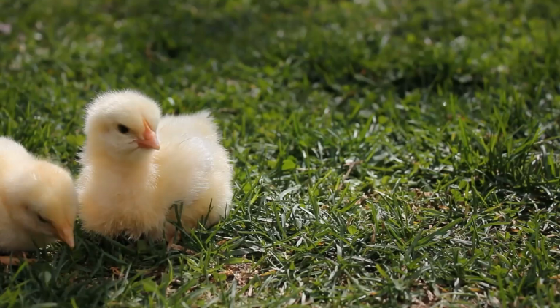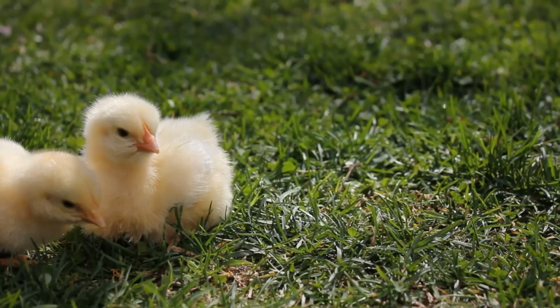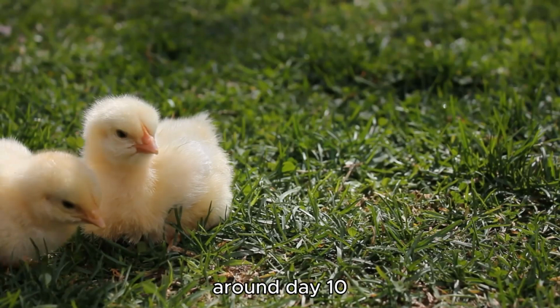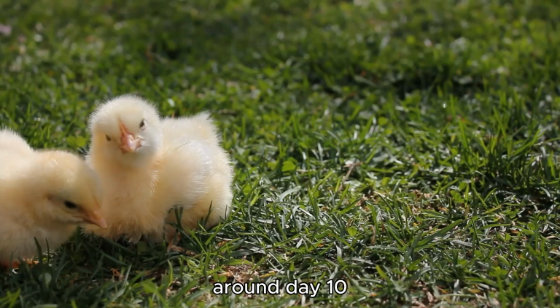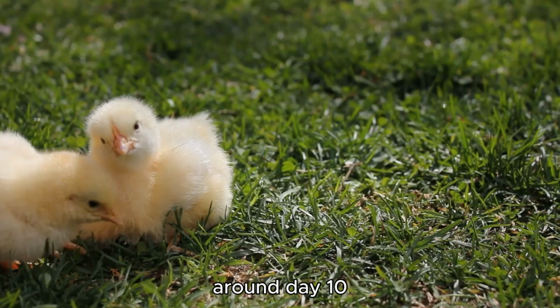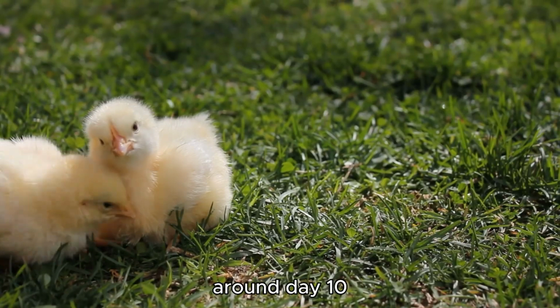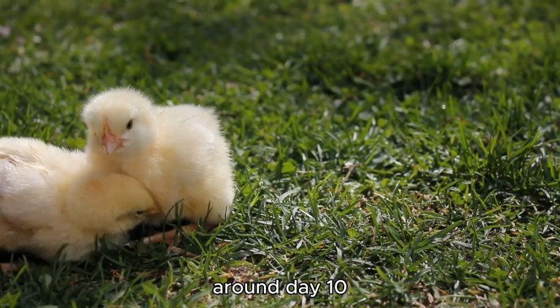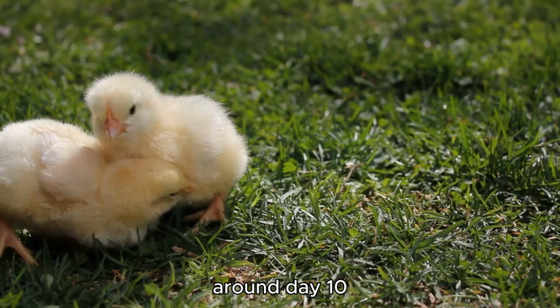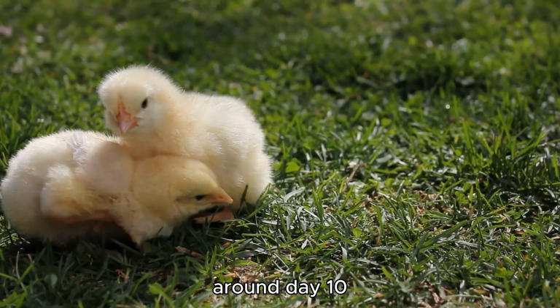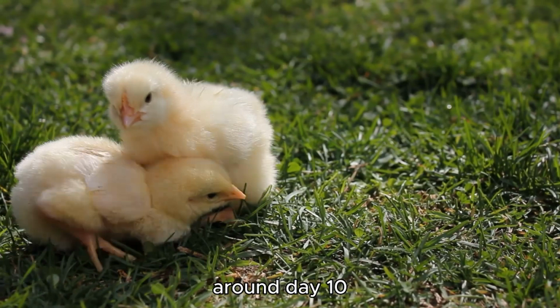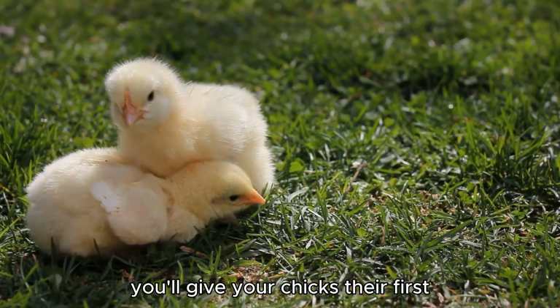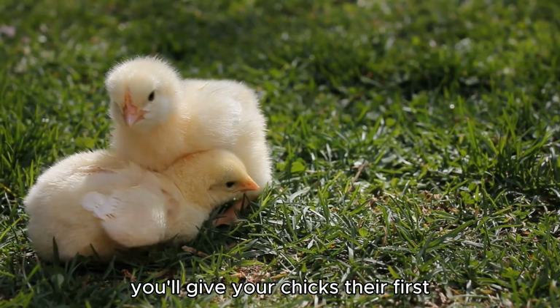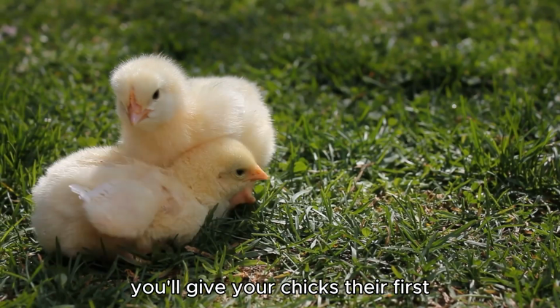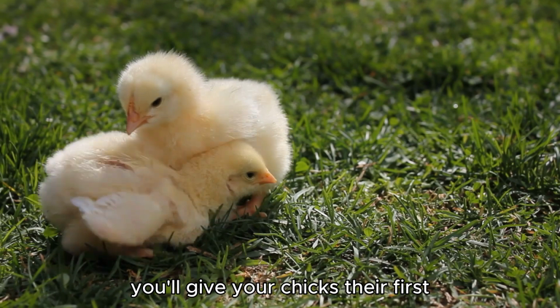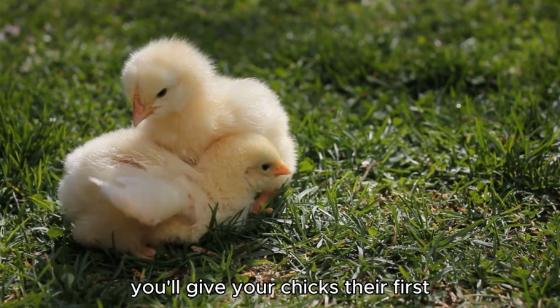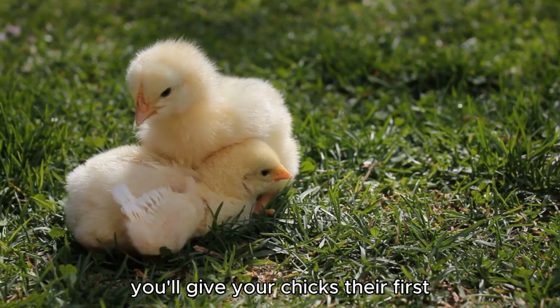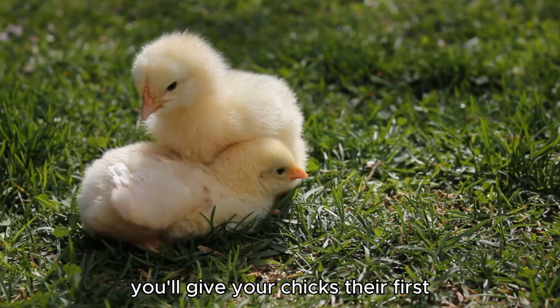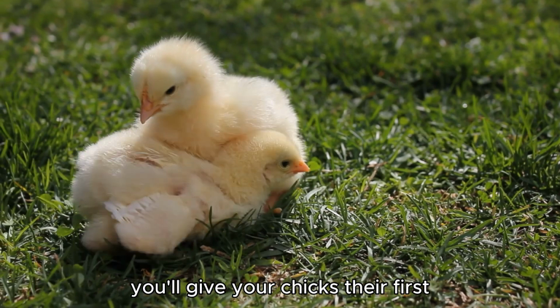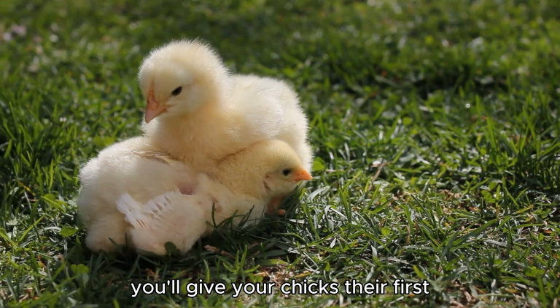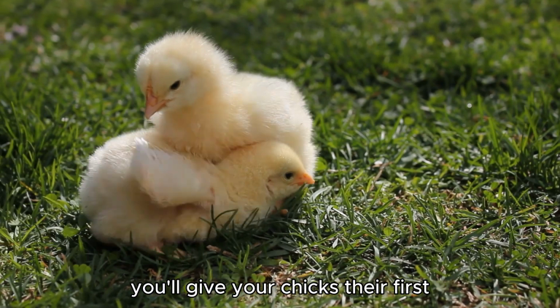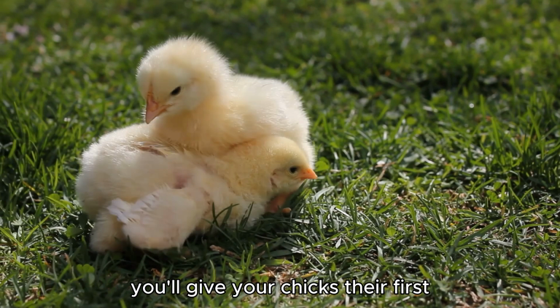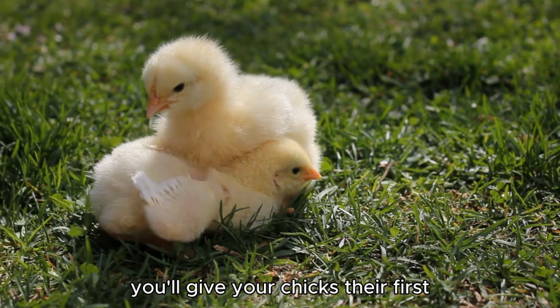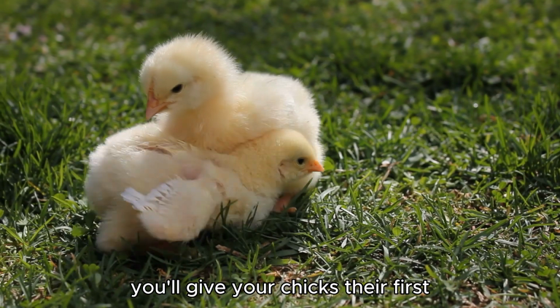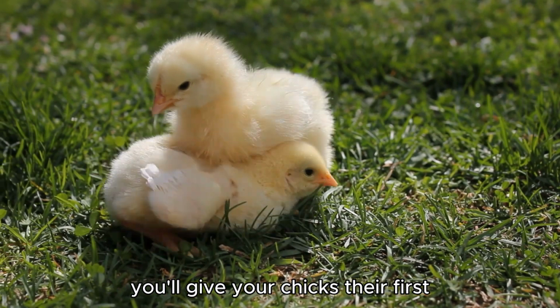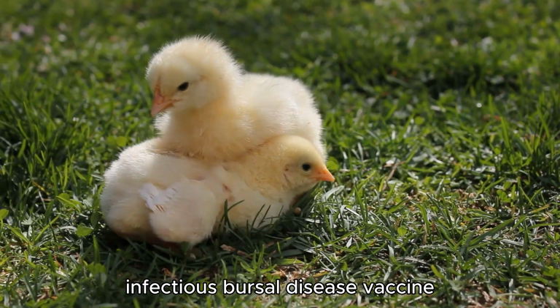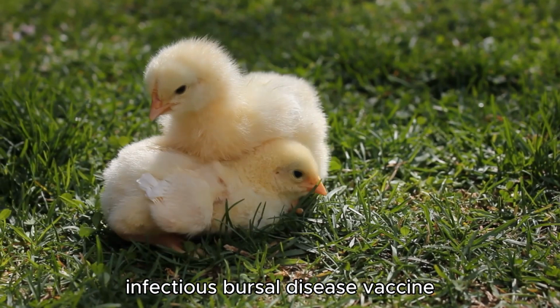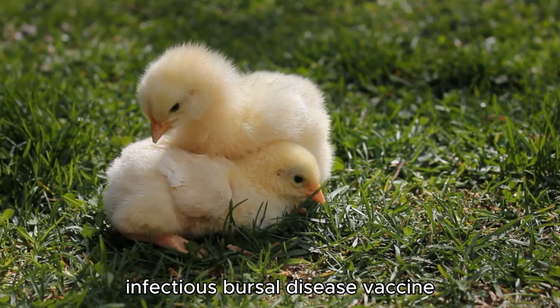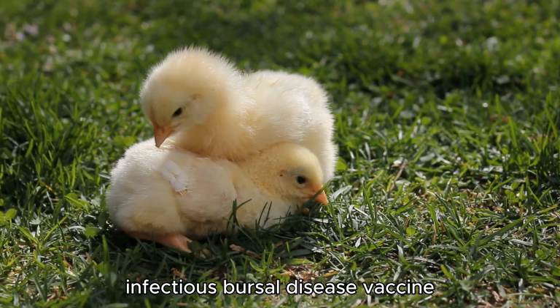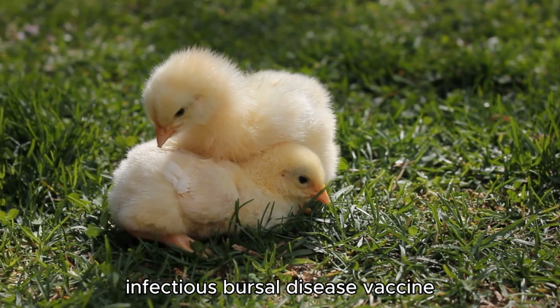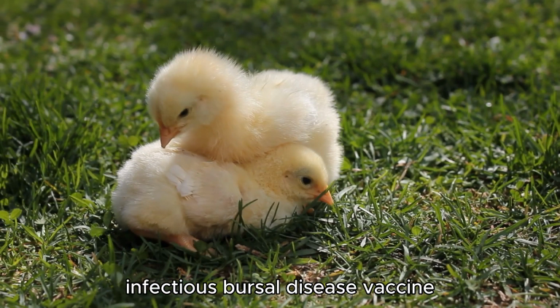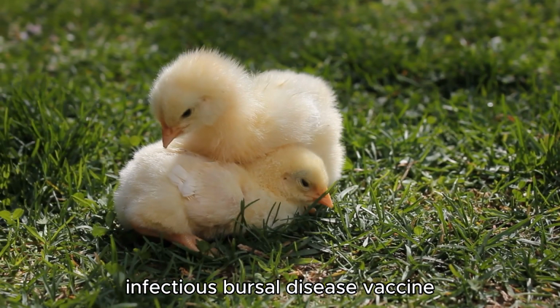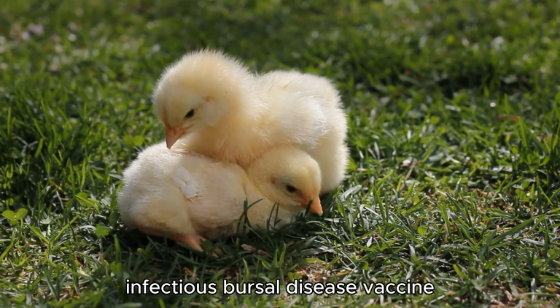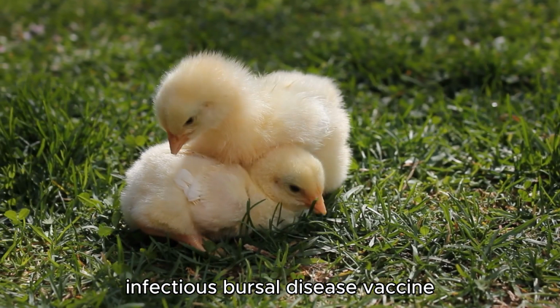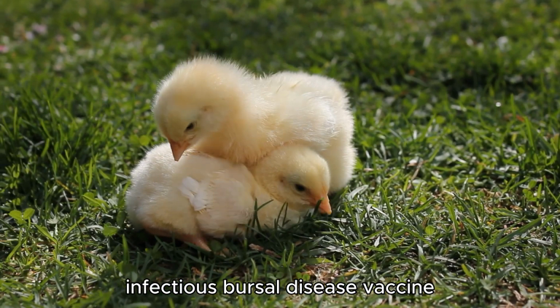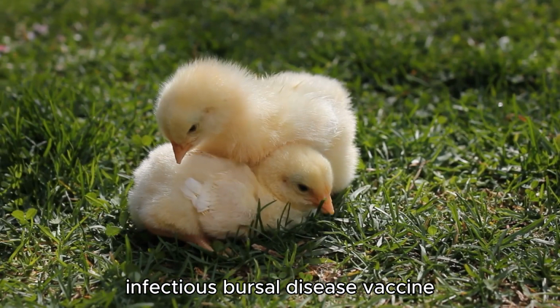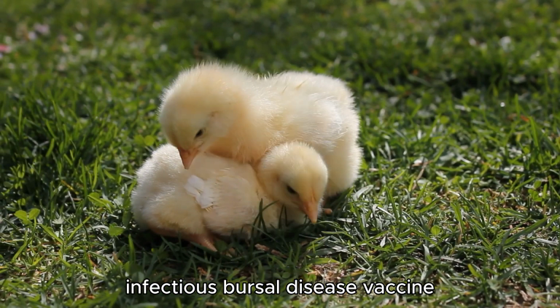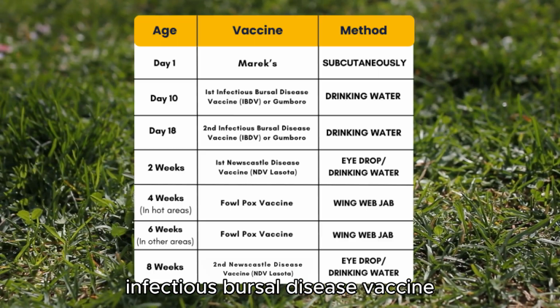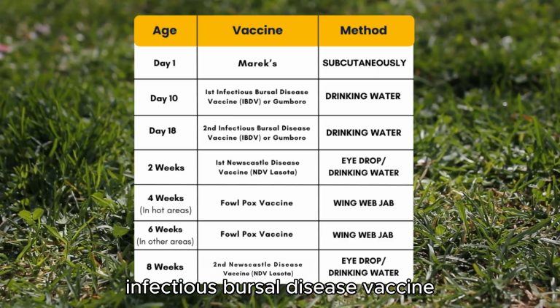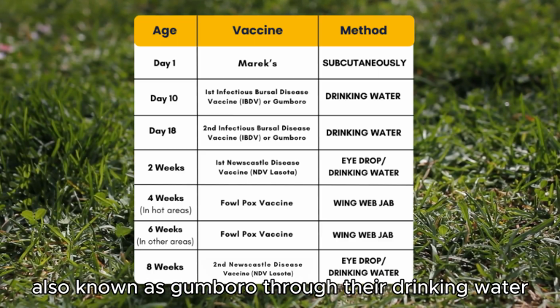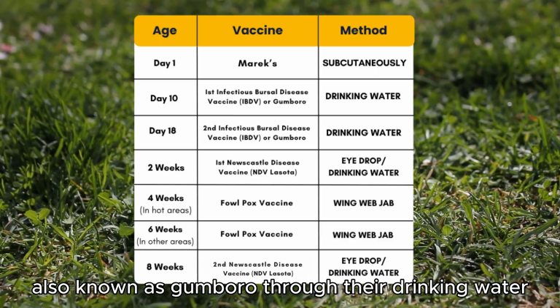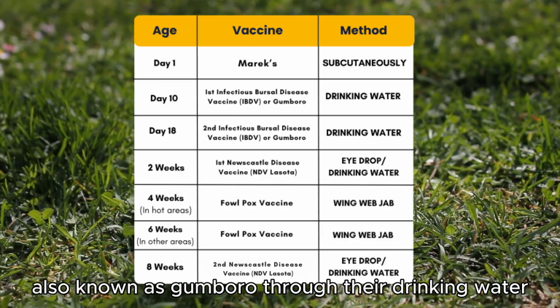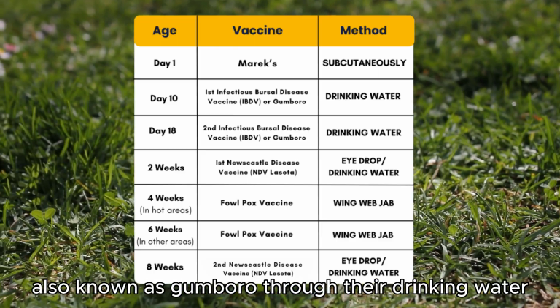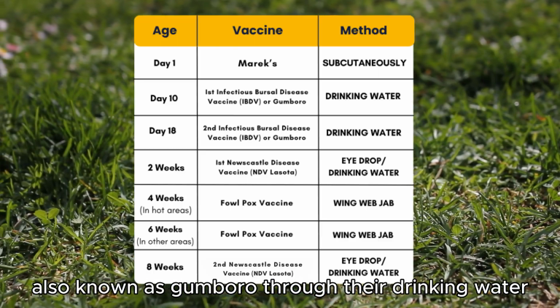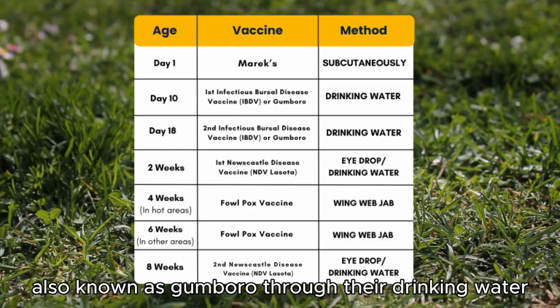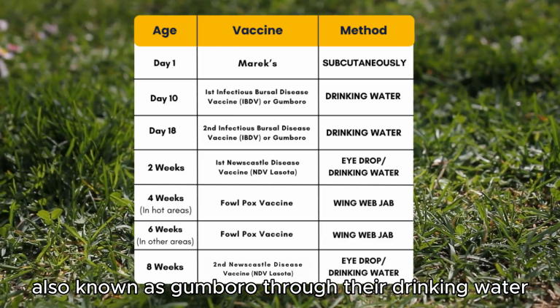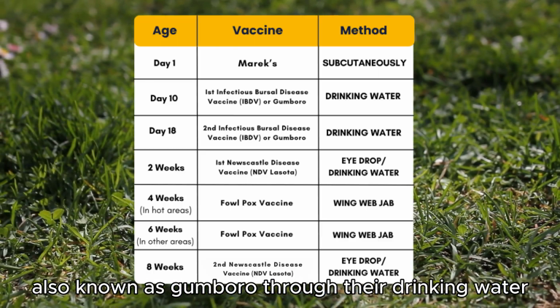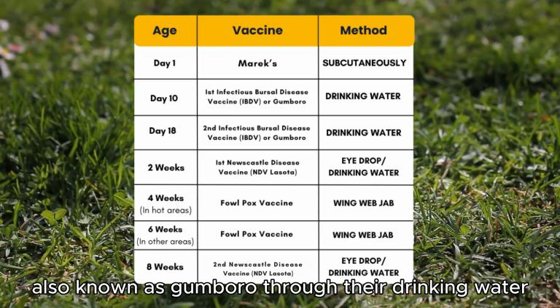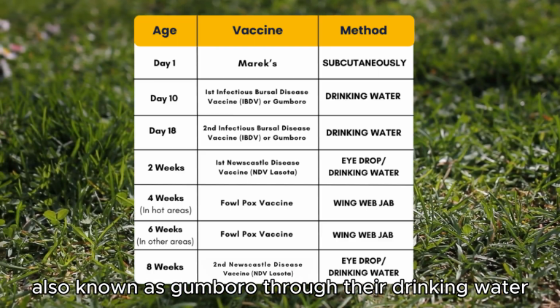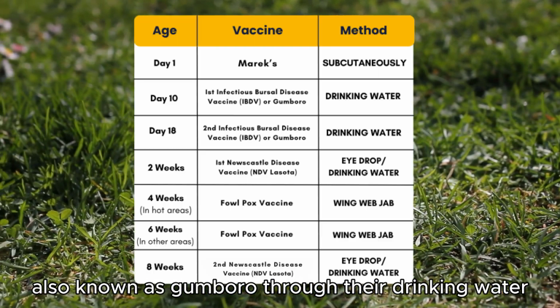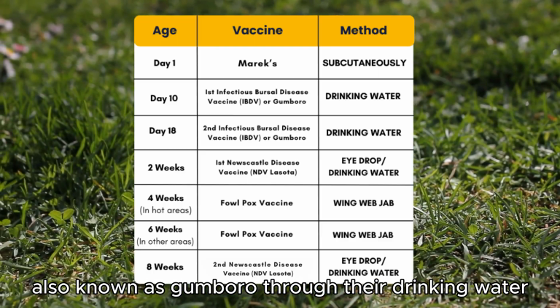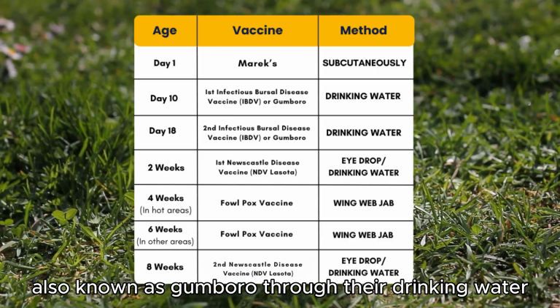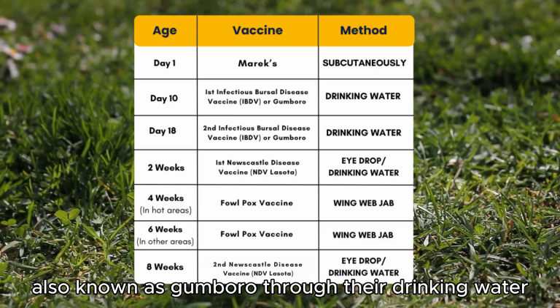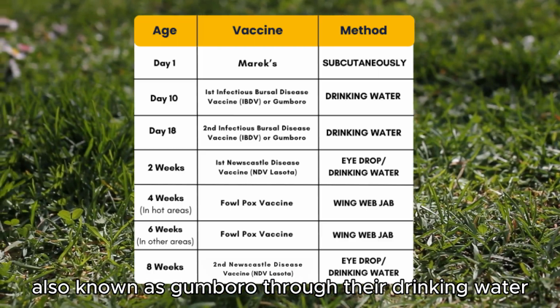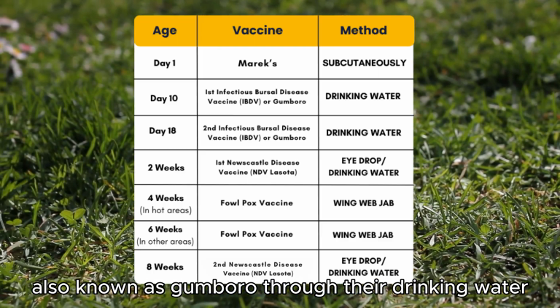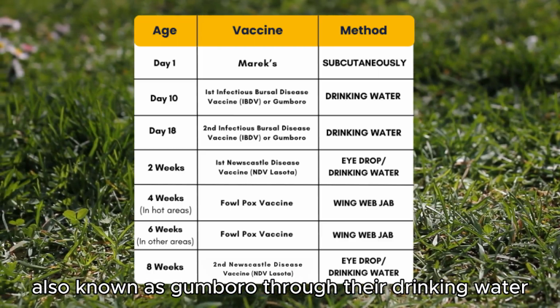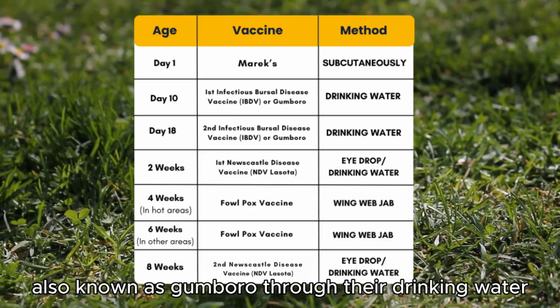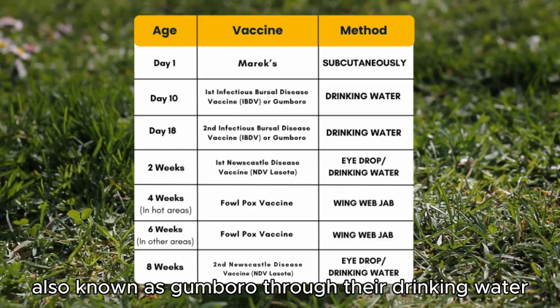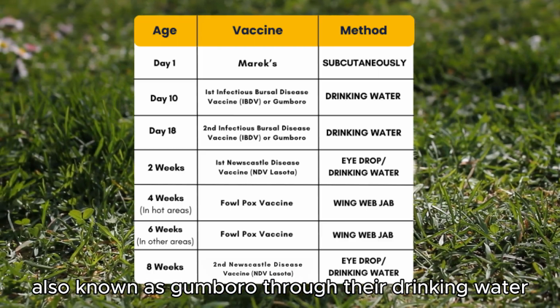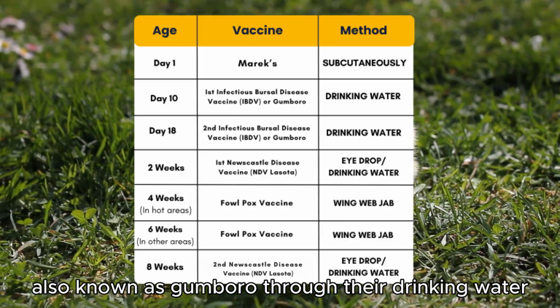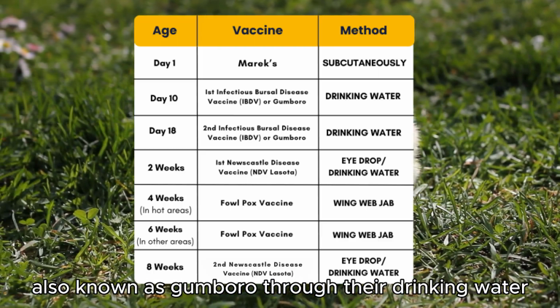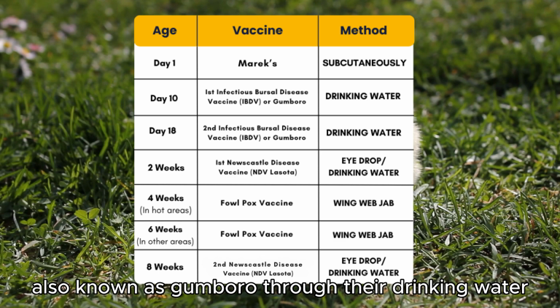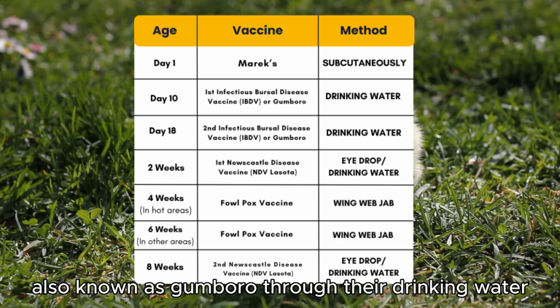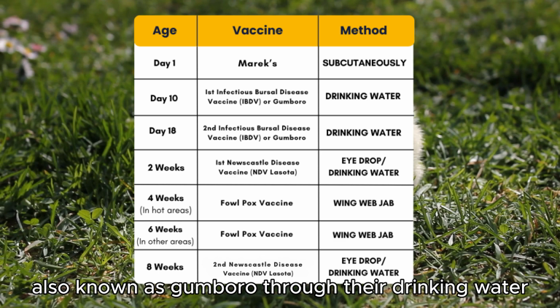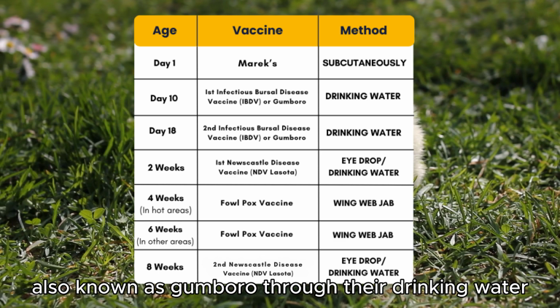Around day 10, you'll give your chicks their first infectious Bursal disease vaccine, also known as Gumboro, through their drinking water.